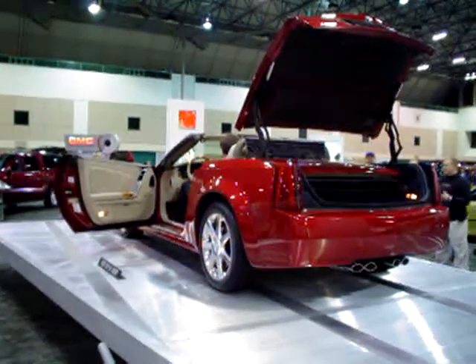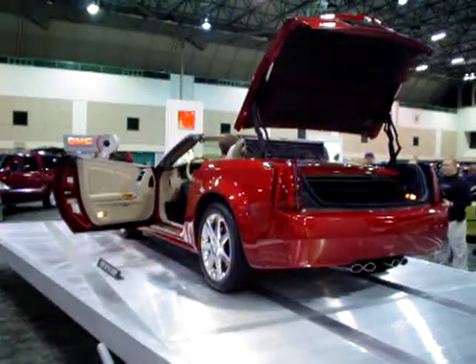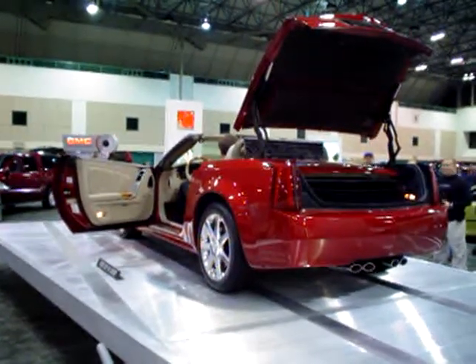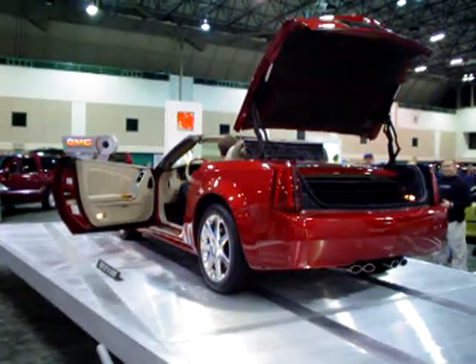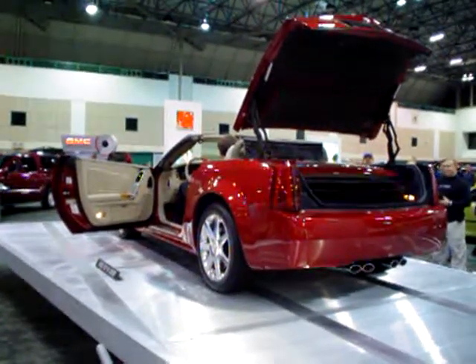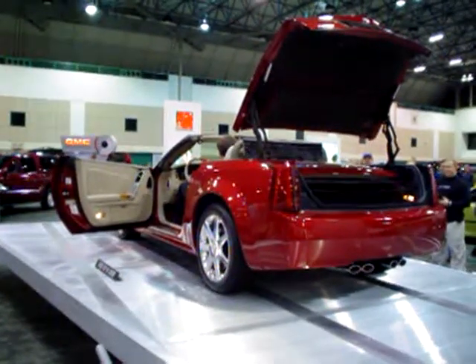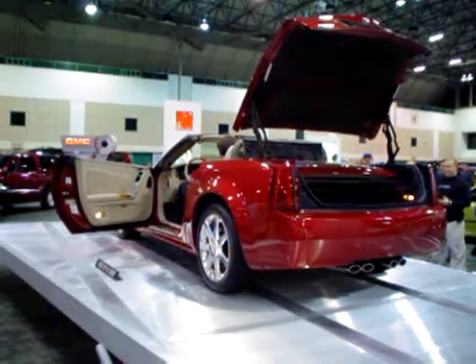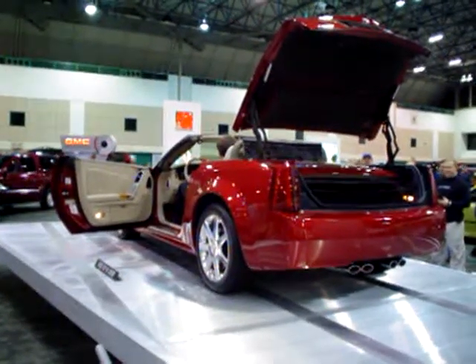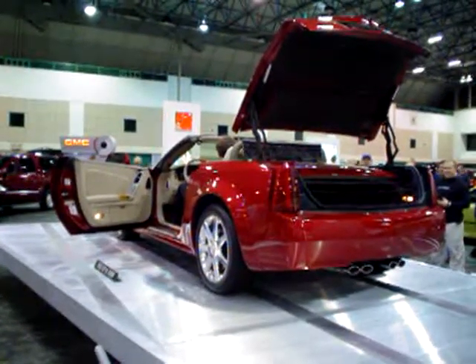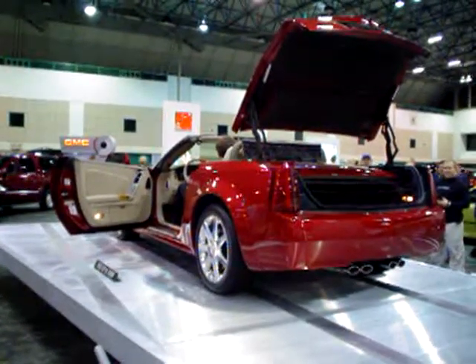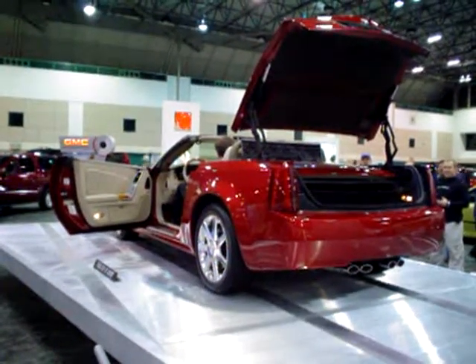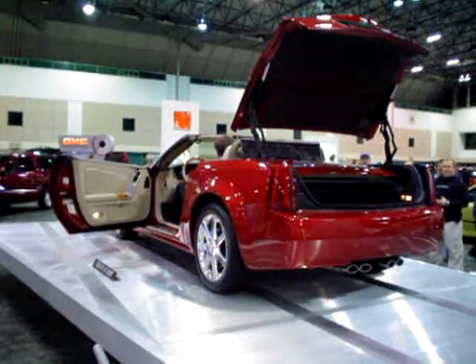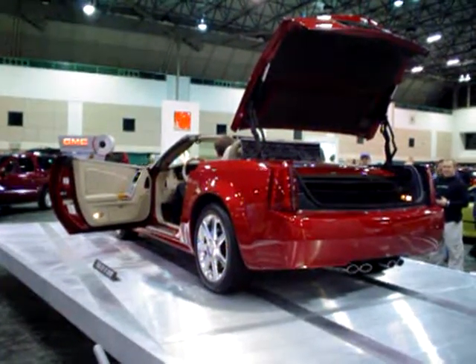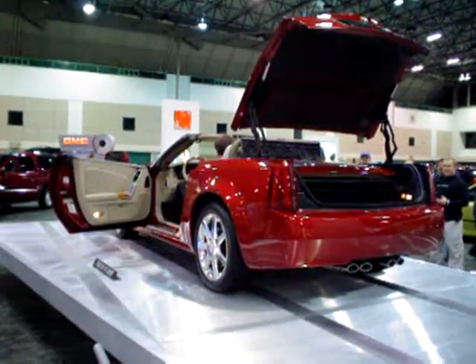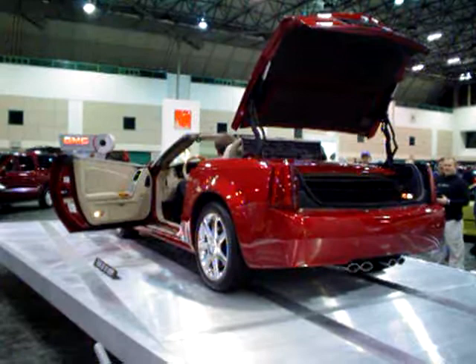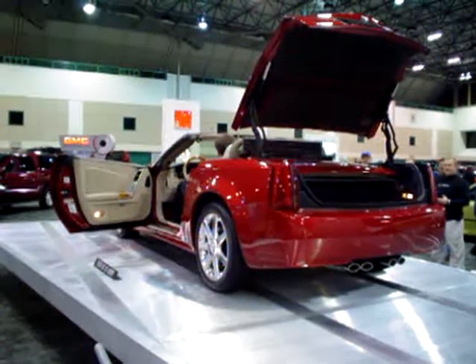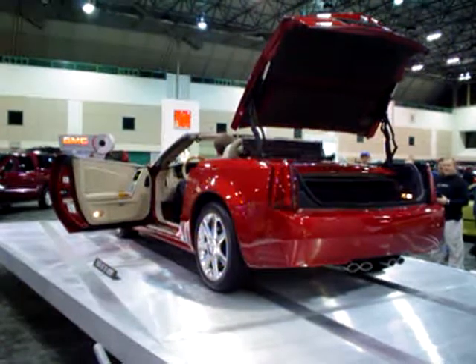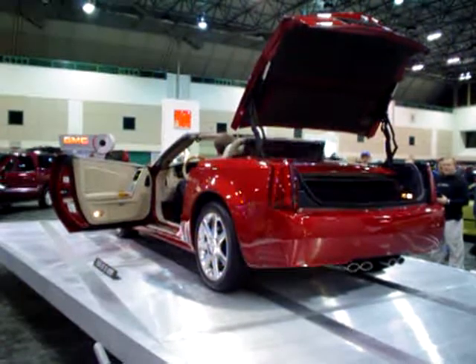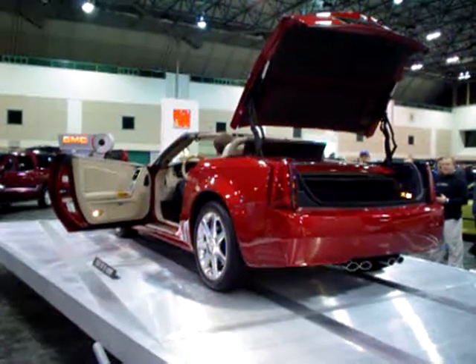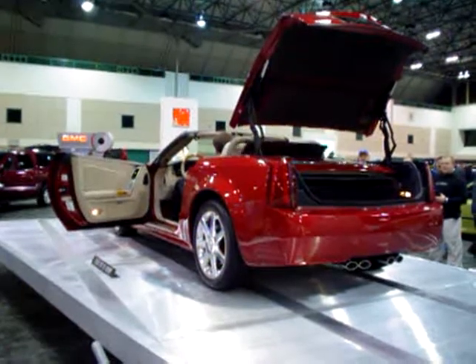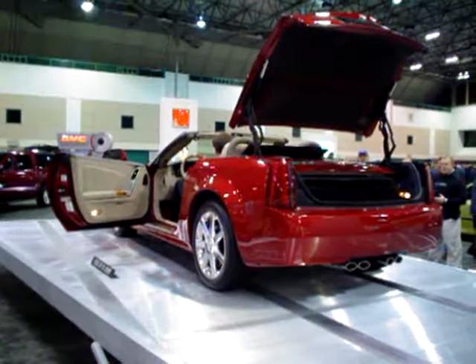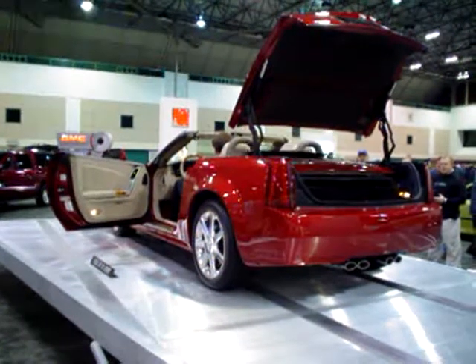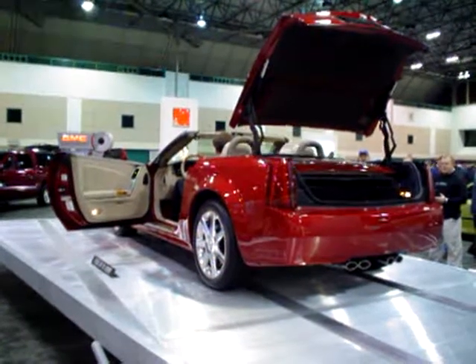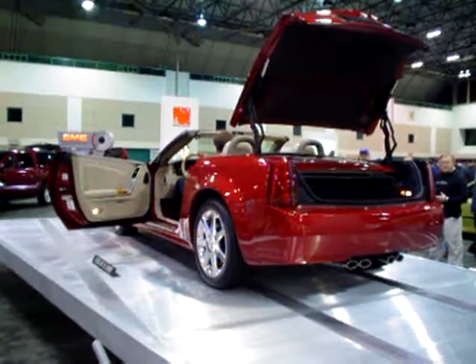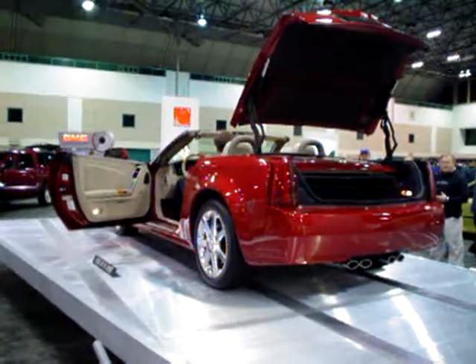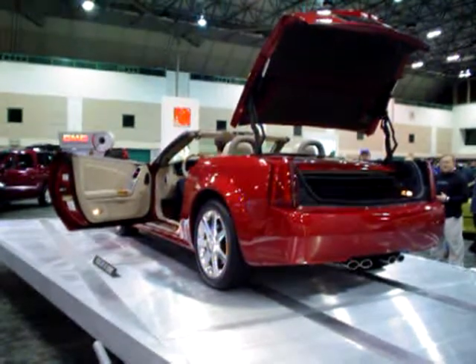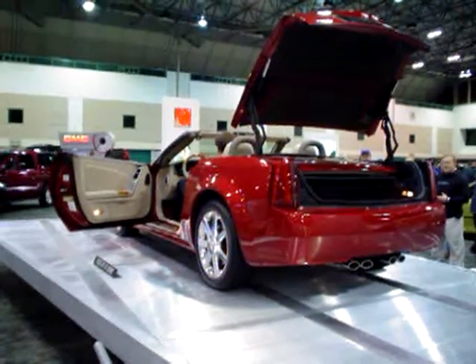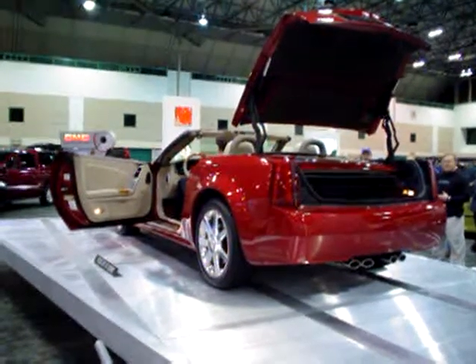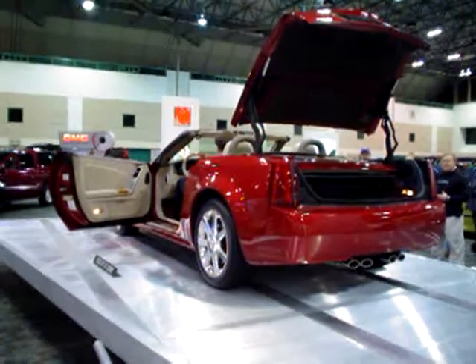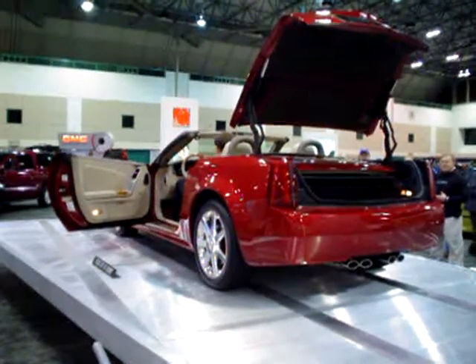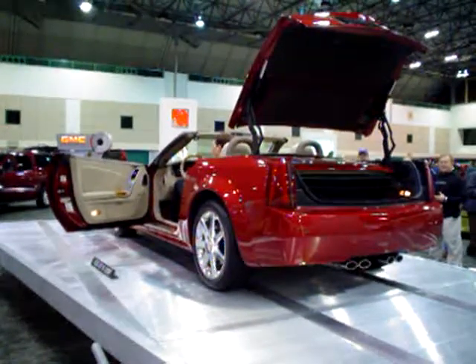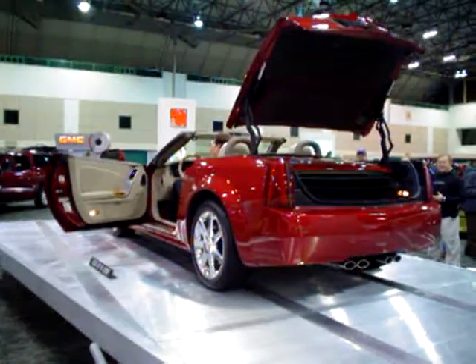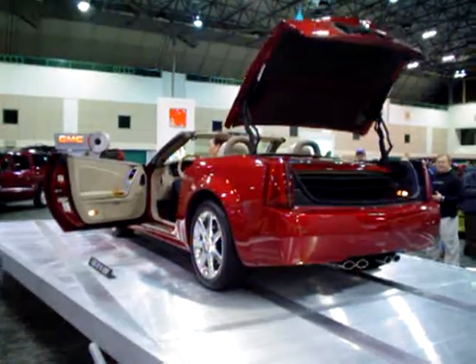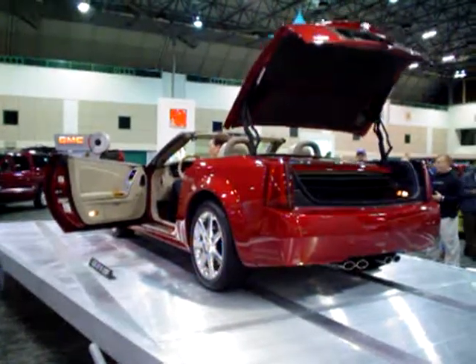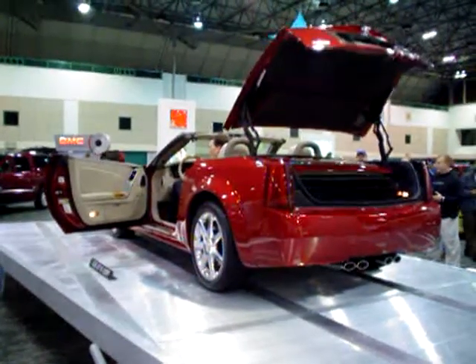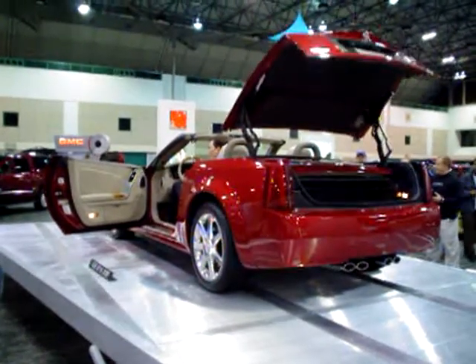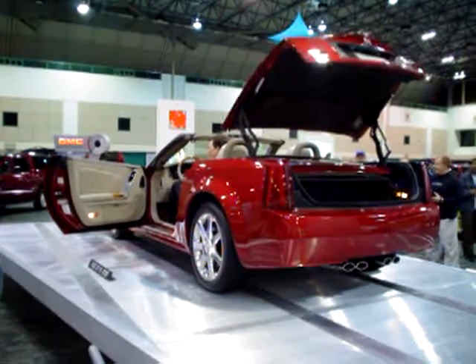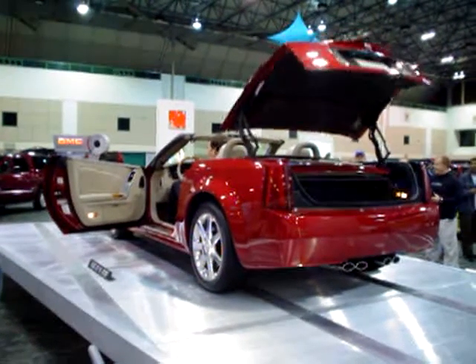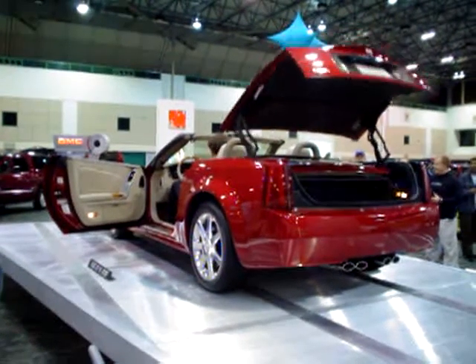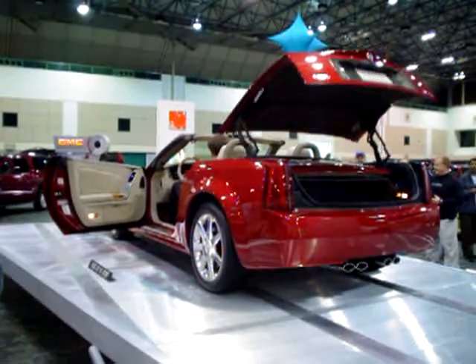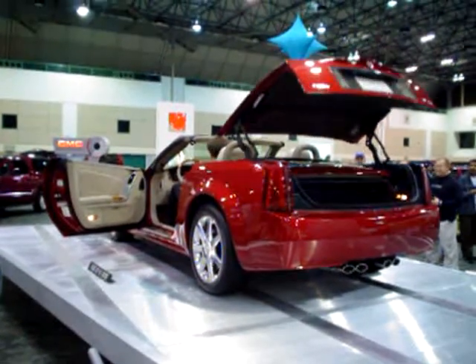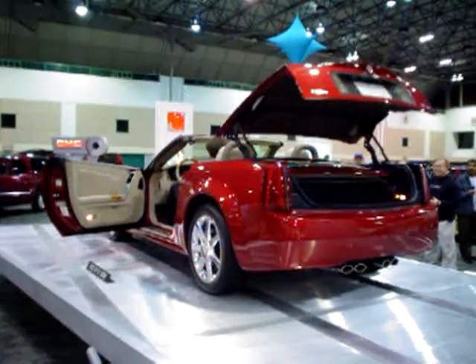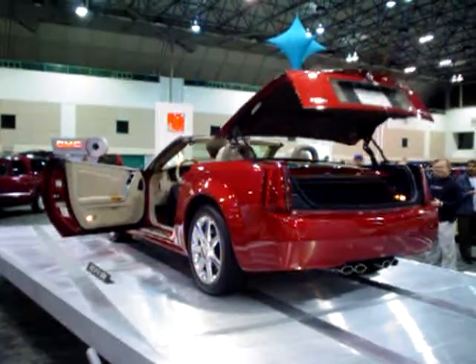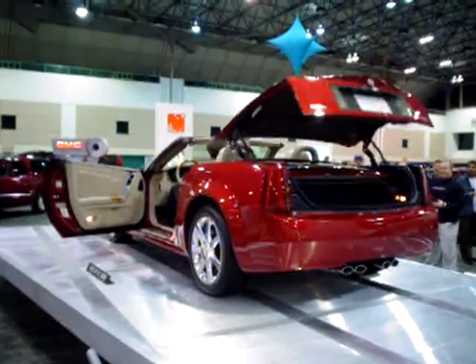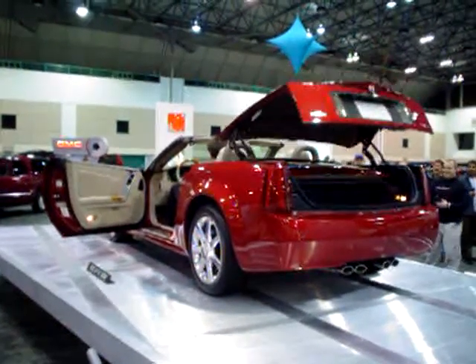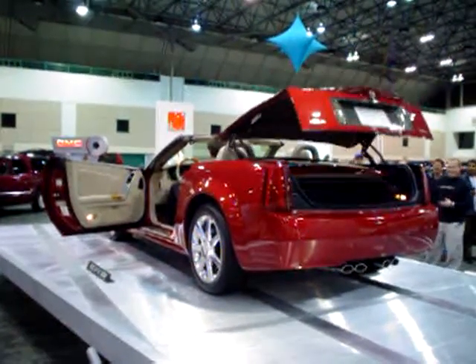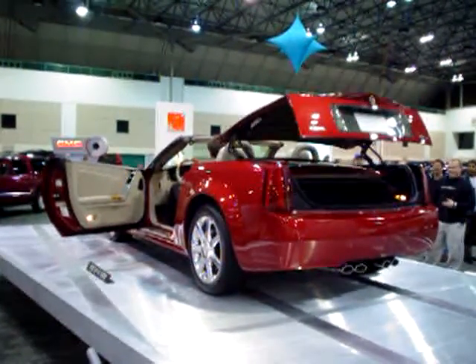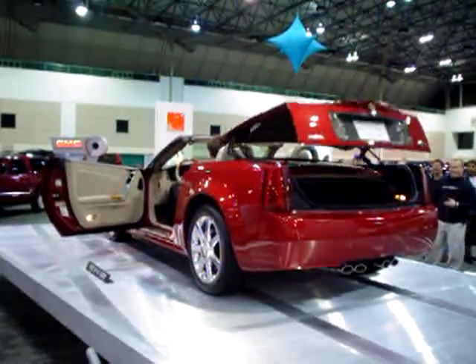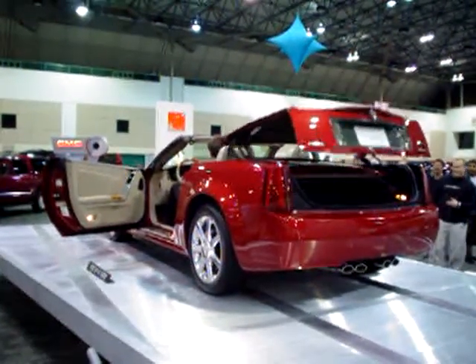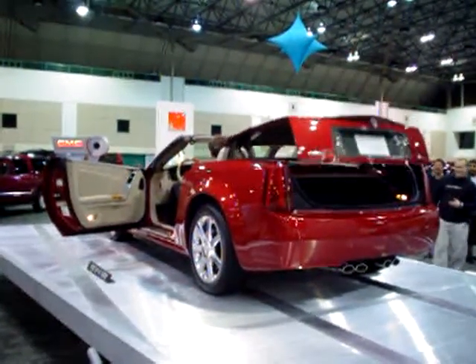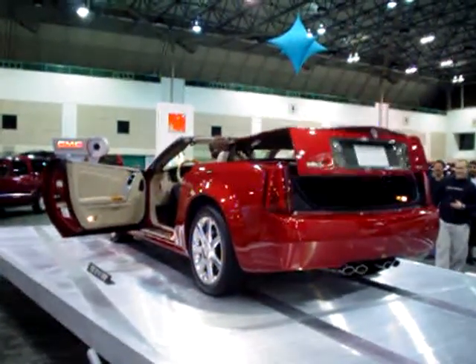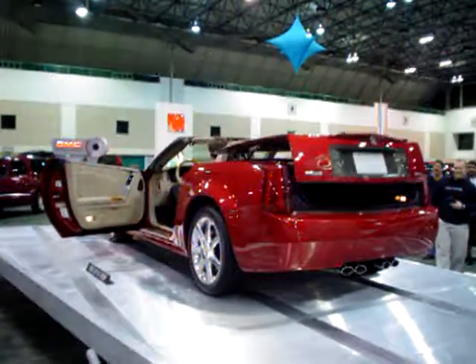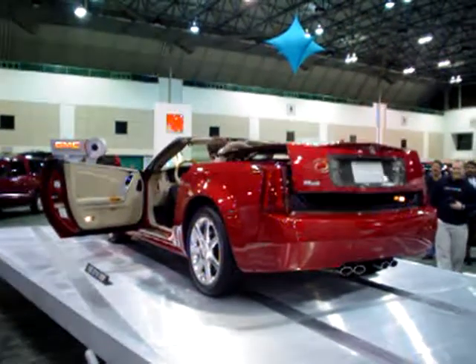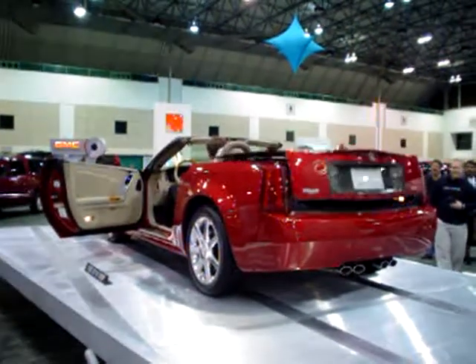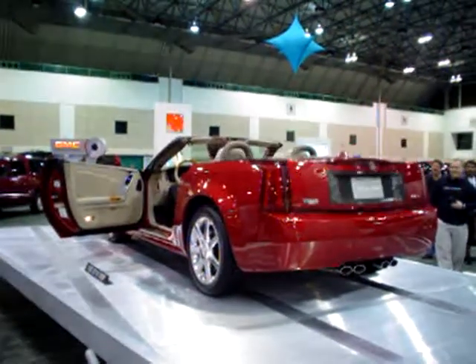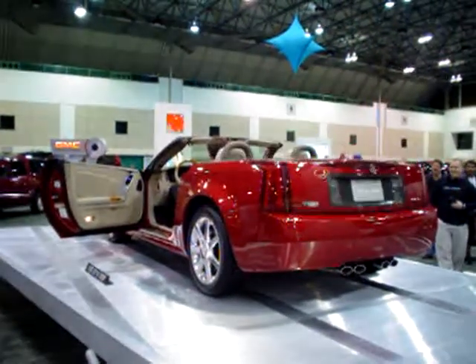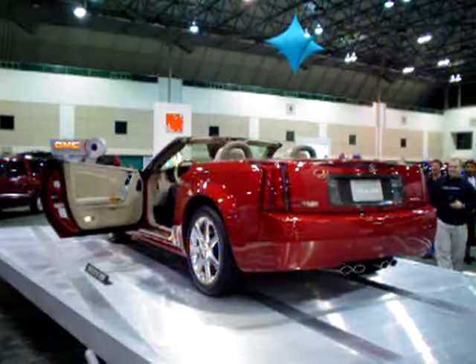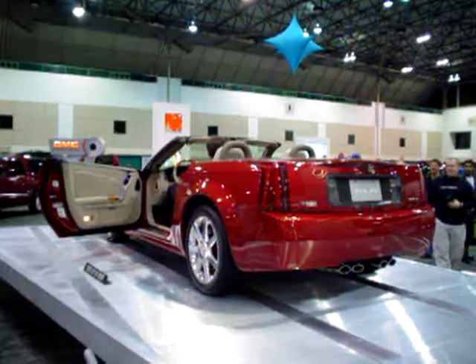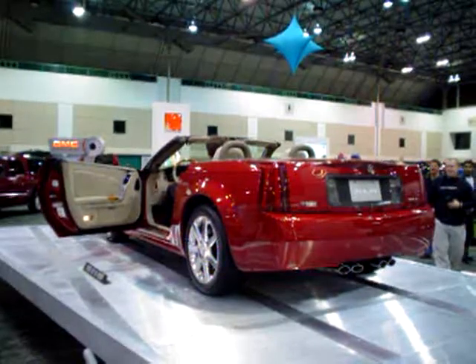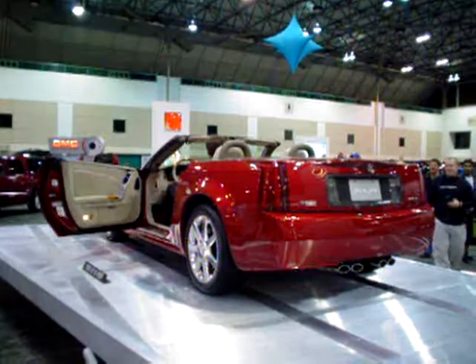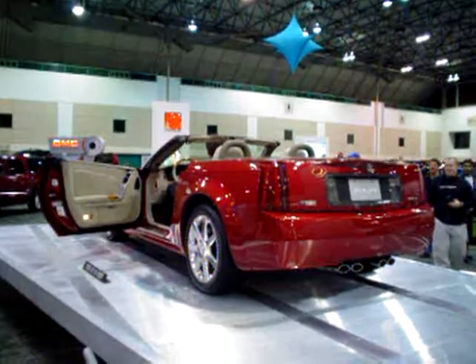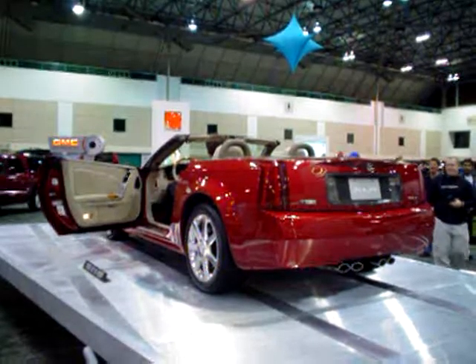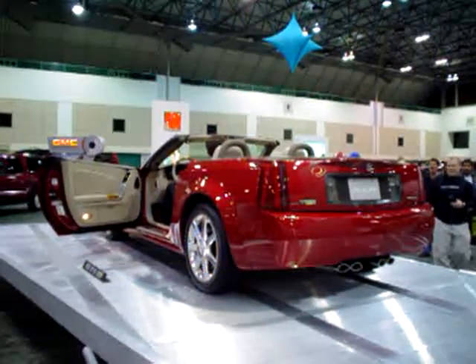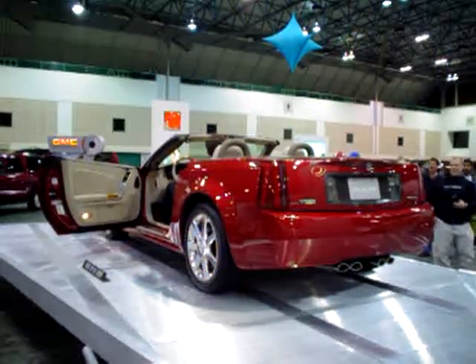Oh, this is going down. God, I love it. It's a little bit different than the Lexus and the Mercedes. Hard top retractable roadster.